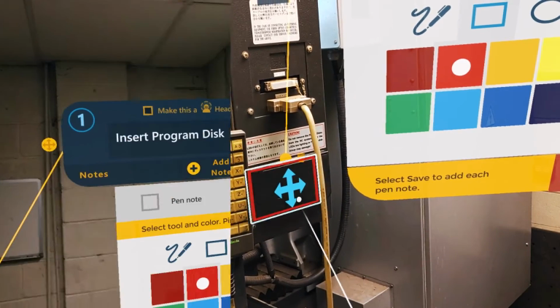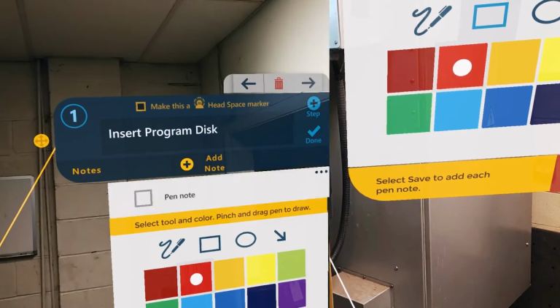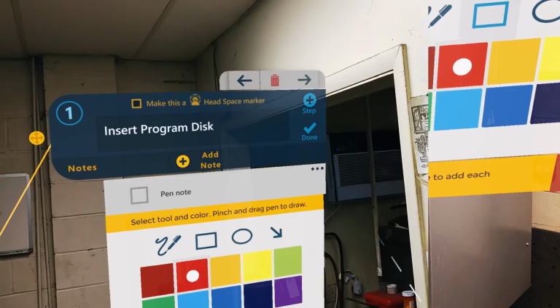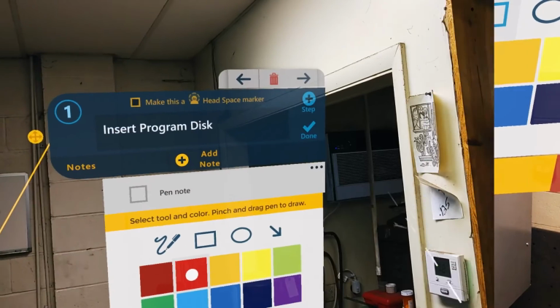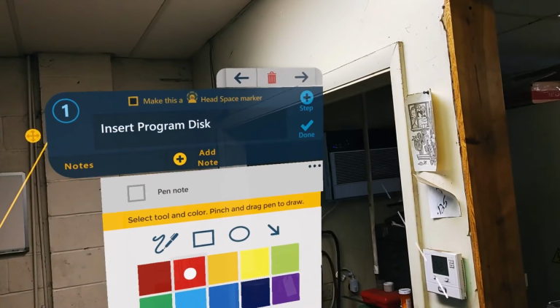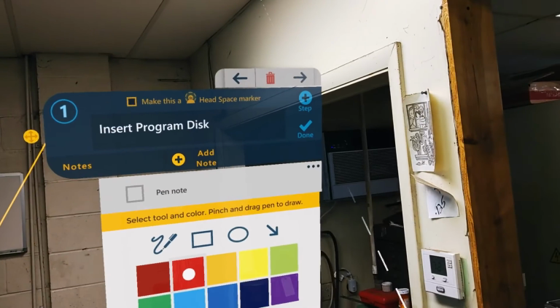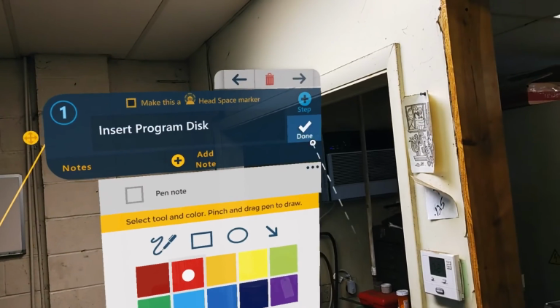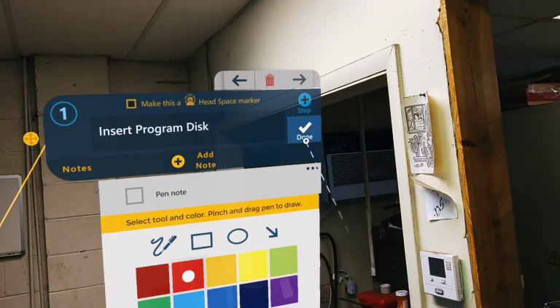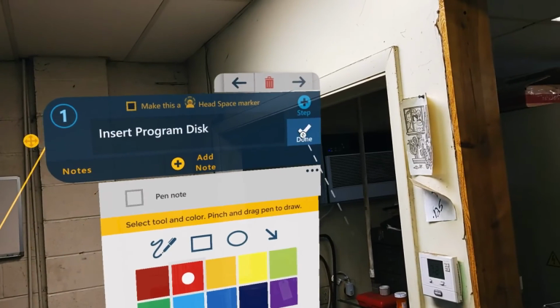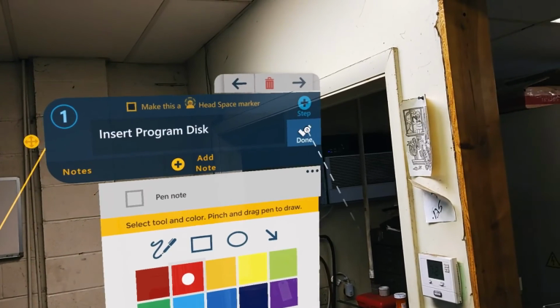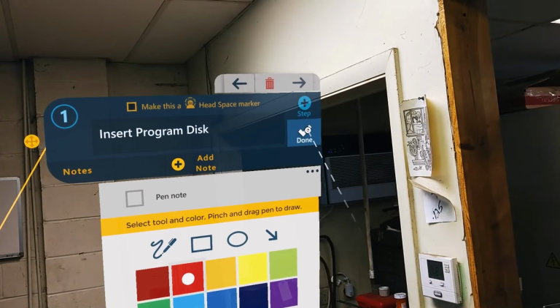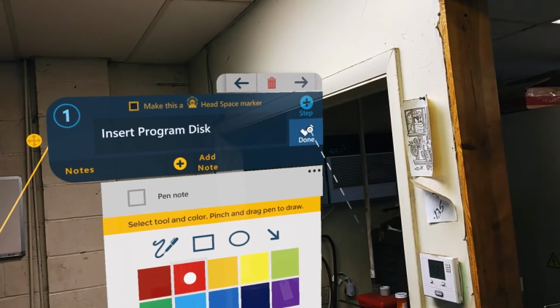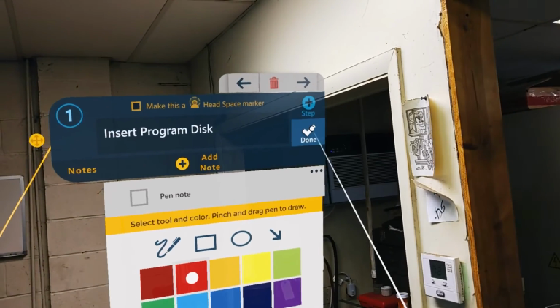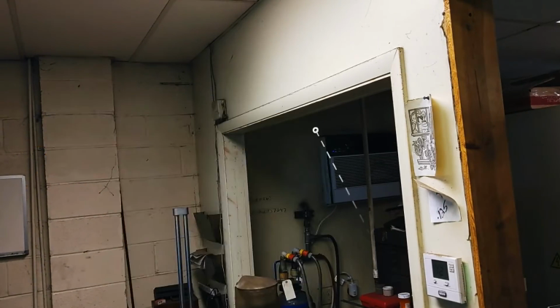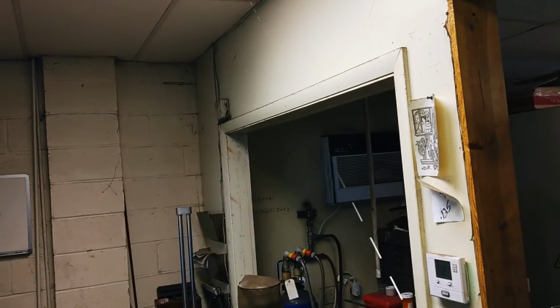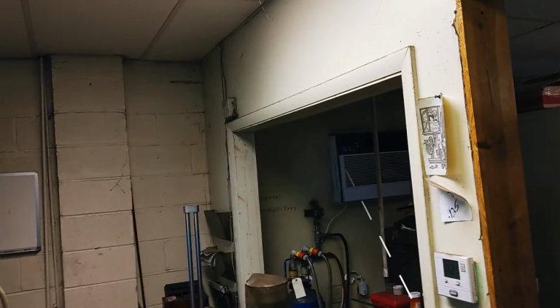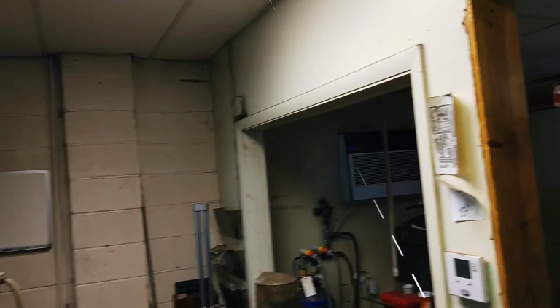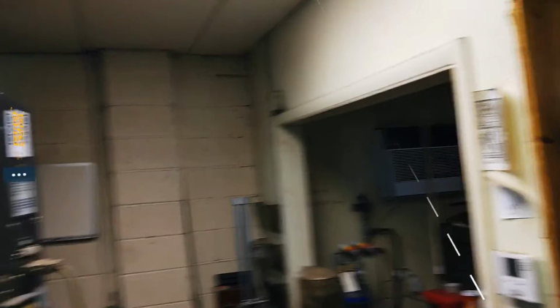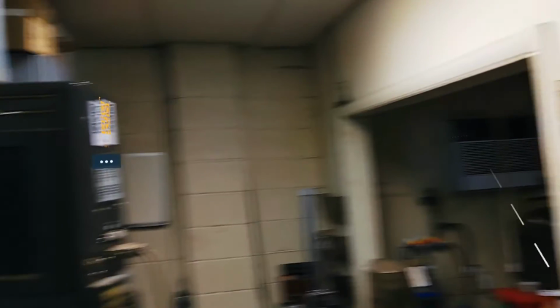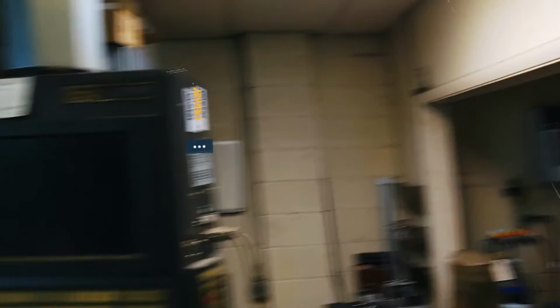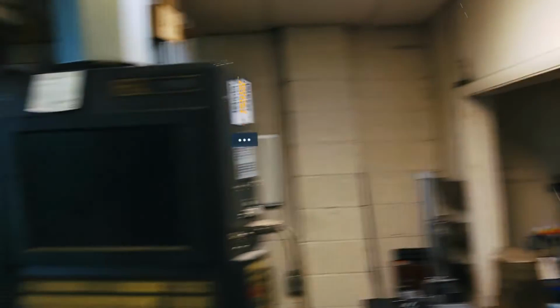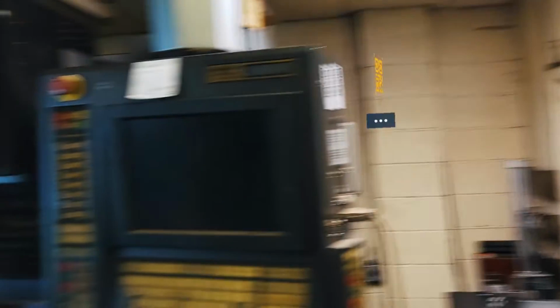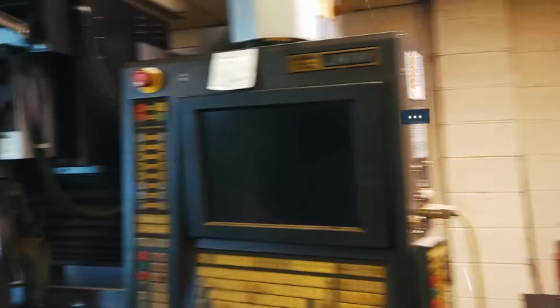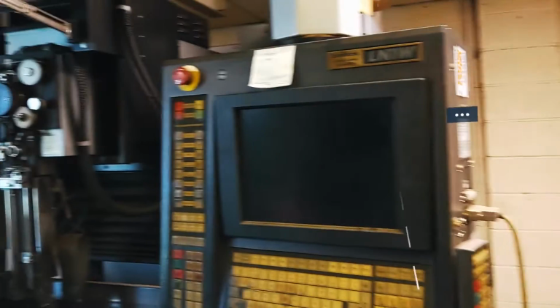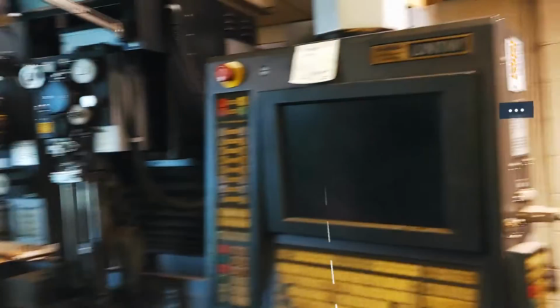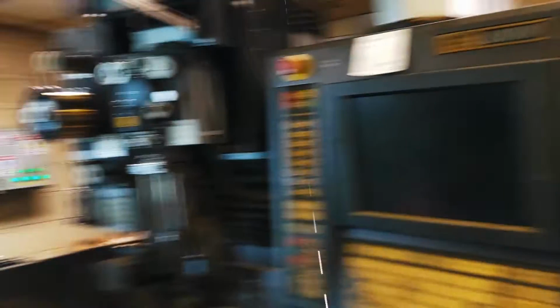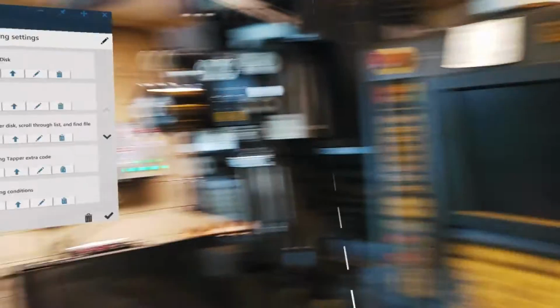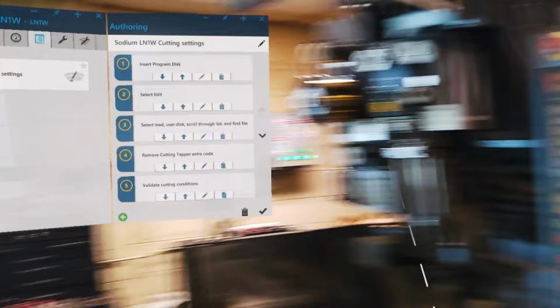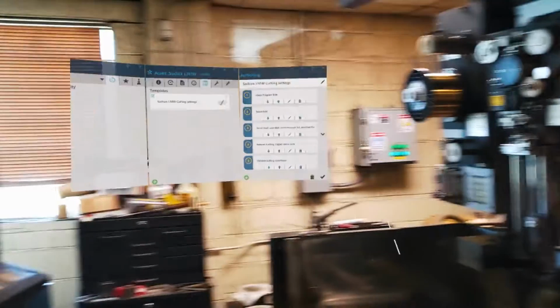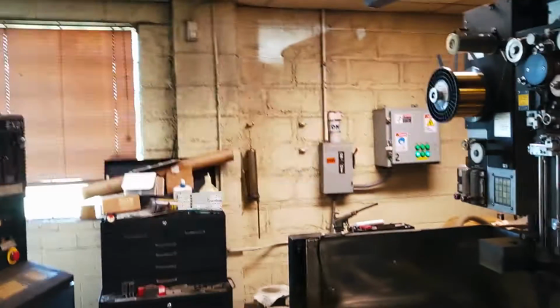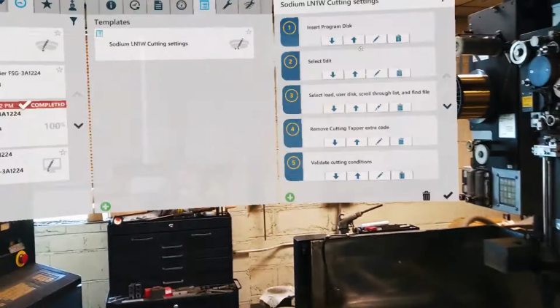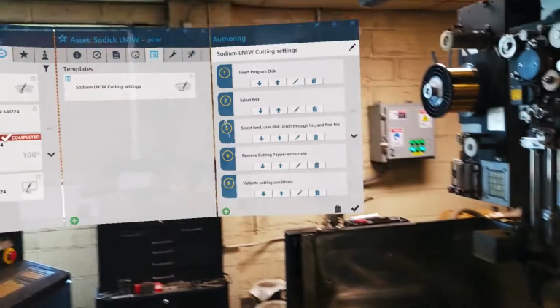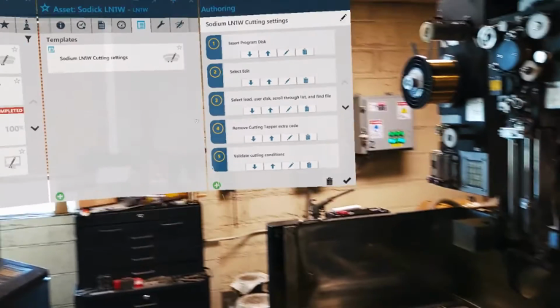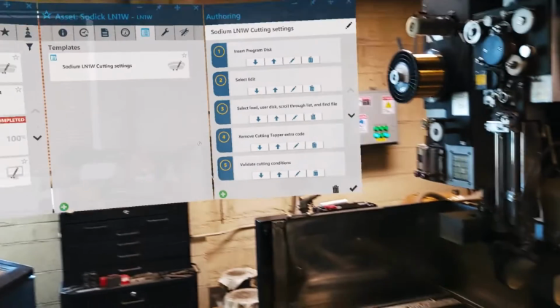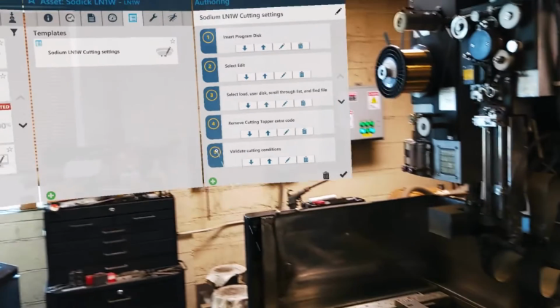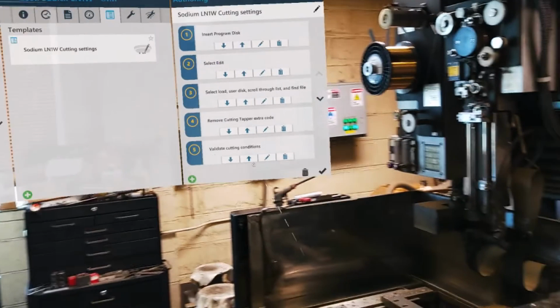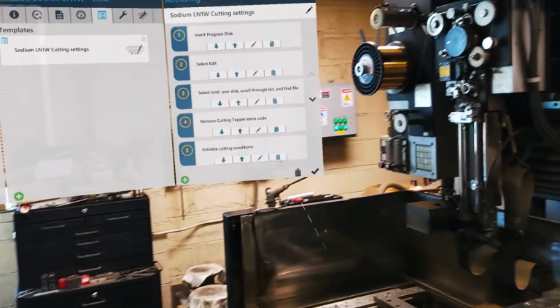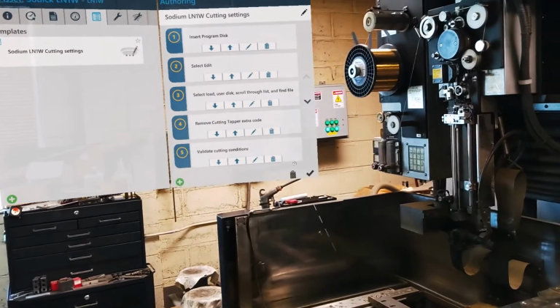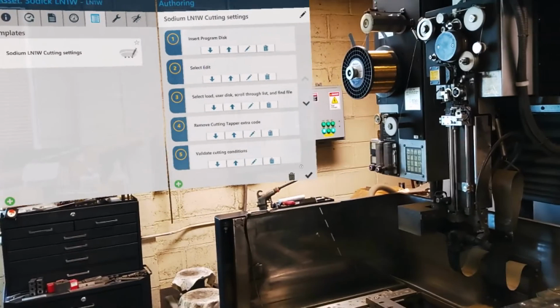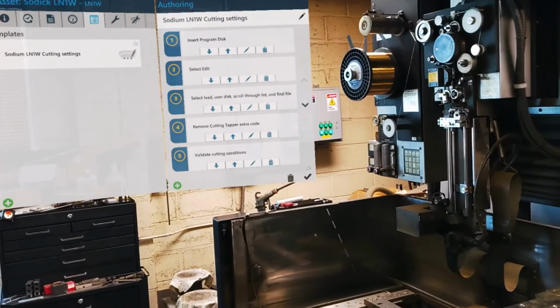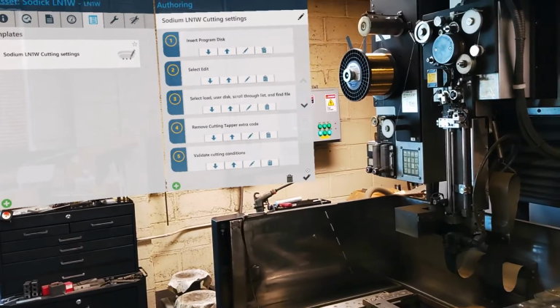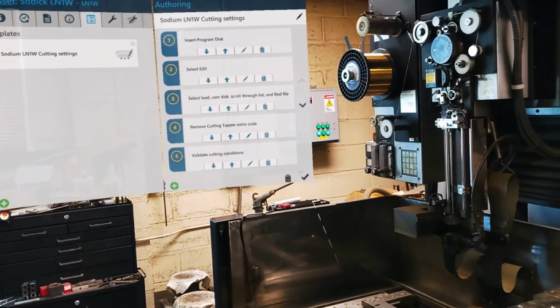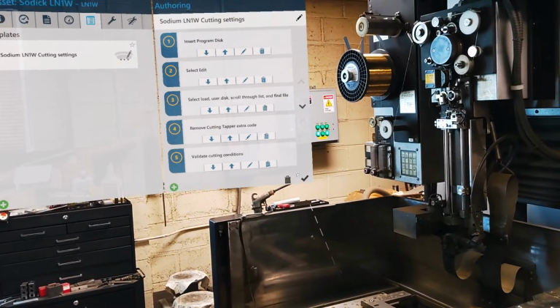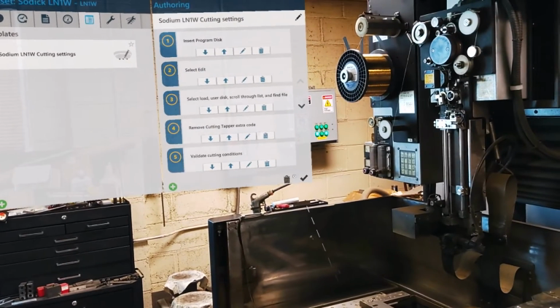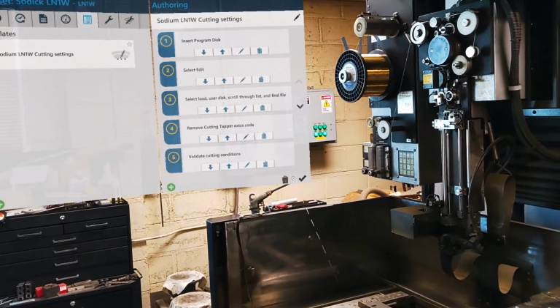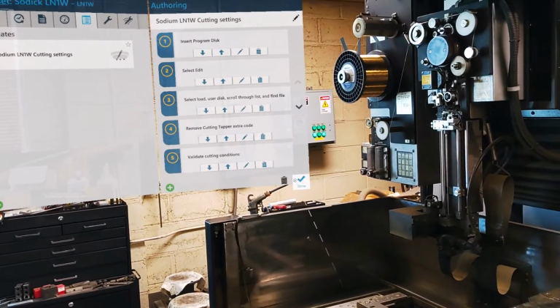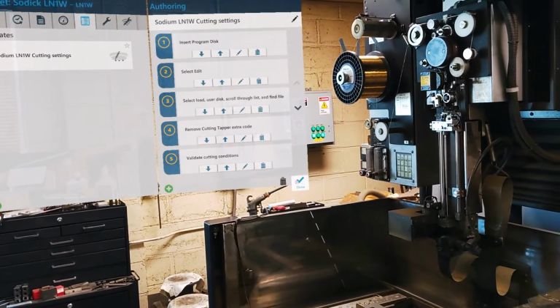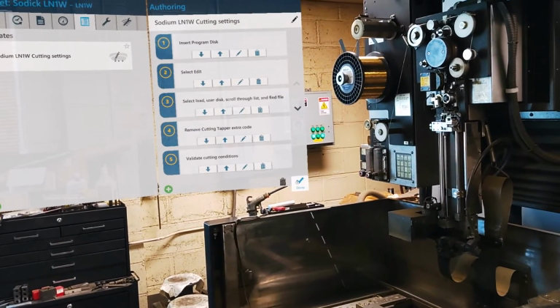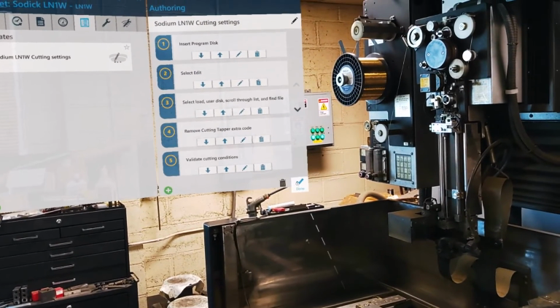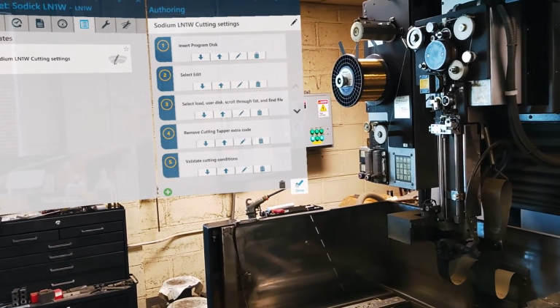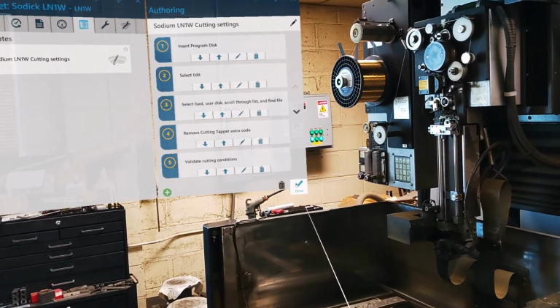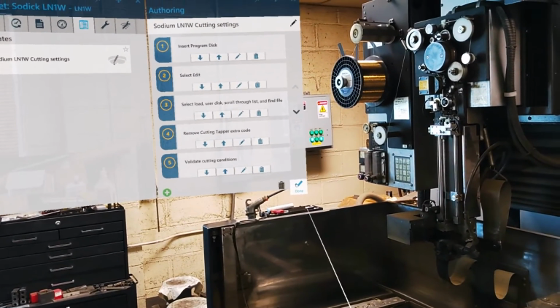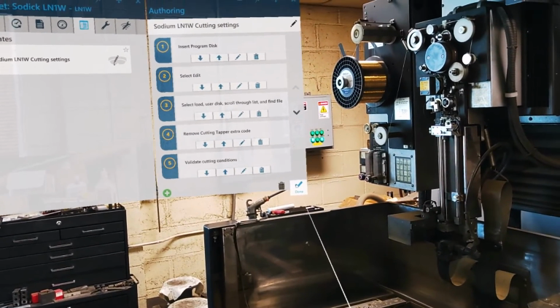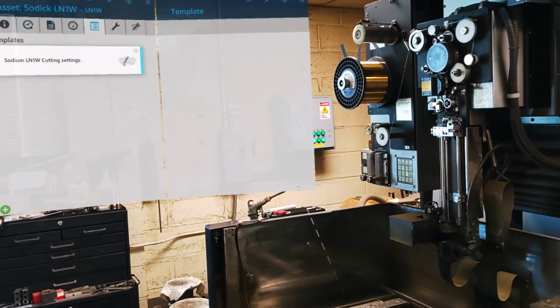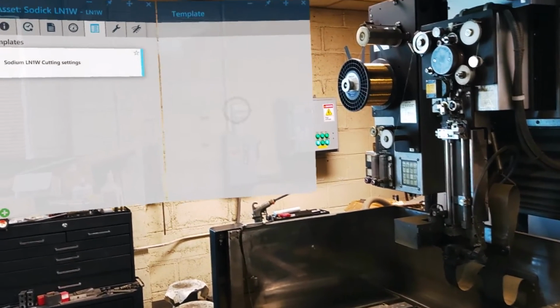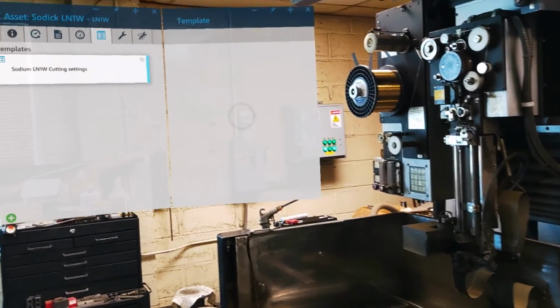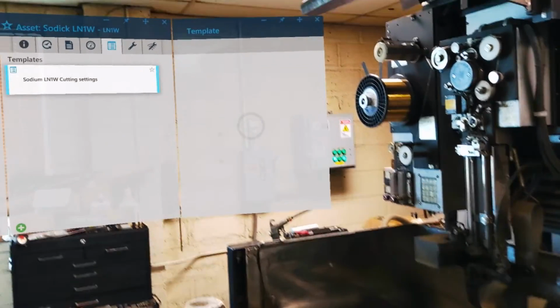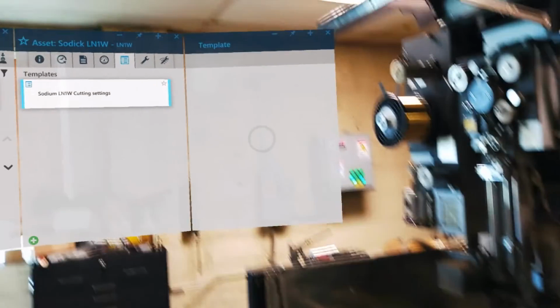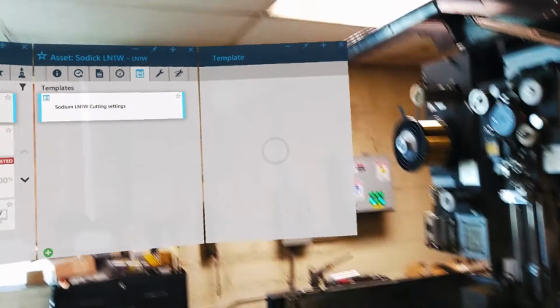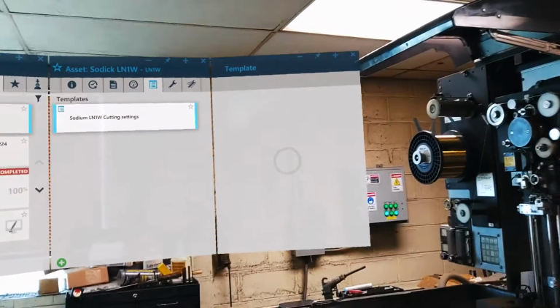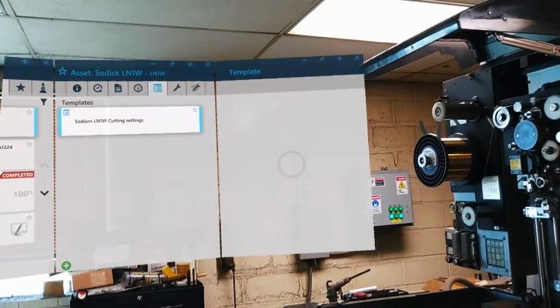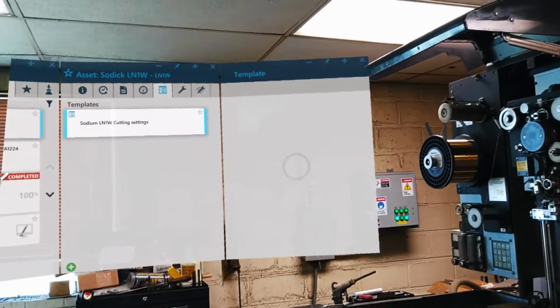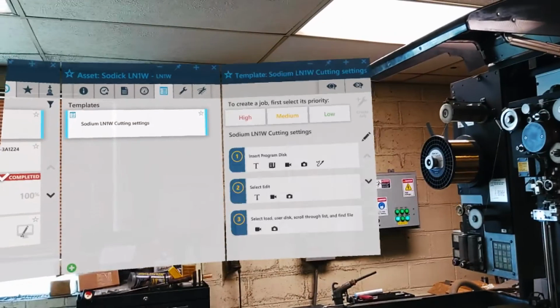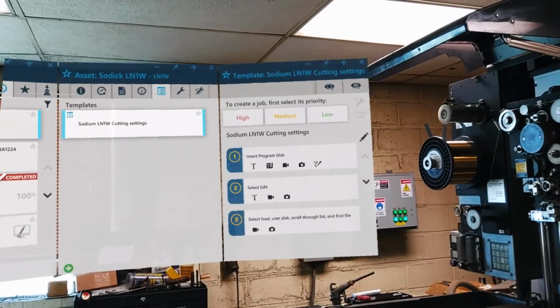Once you have completed this process for all steps, you will then return to the Primary Asset page and save by selecting the checkmark.